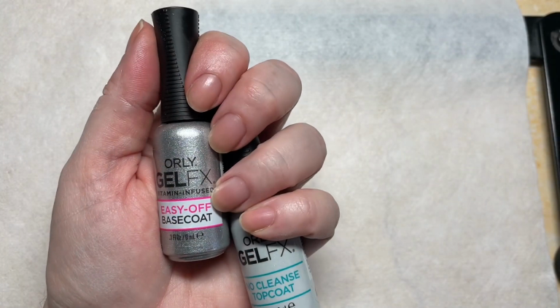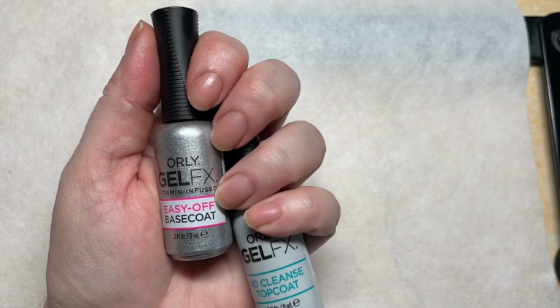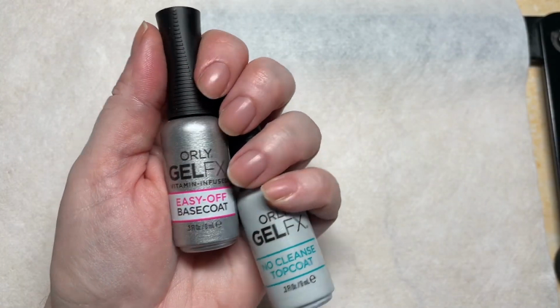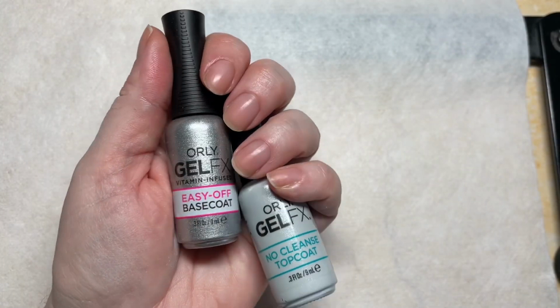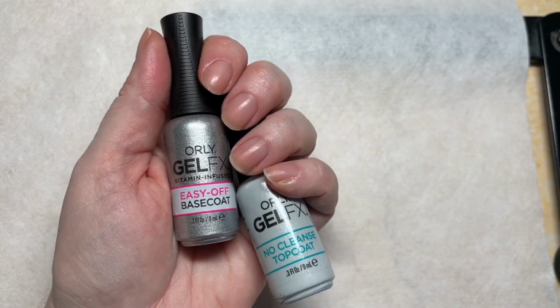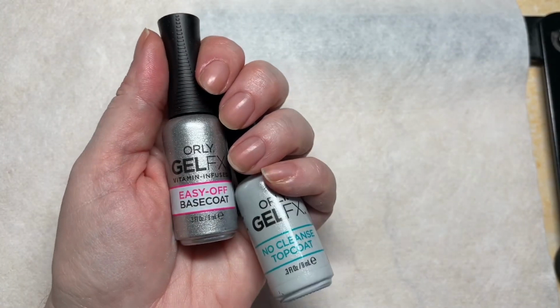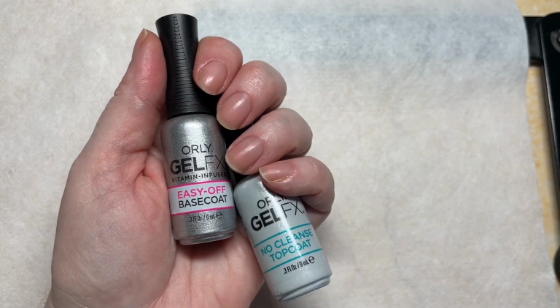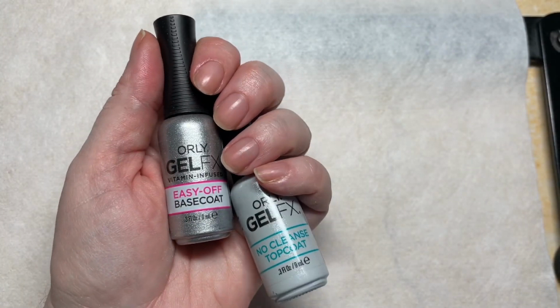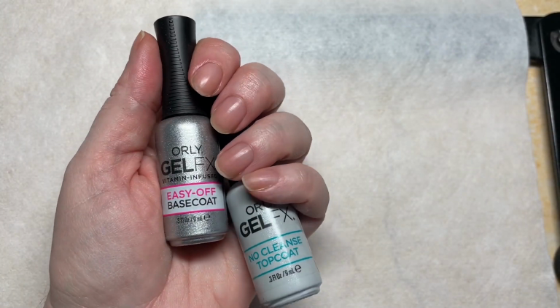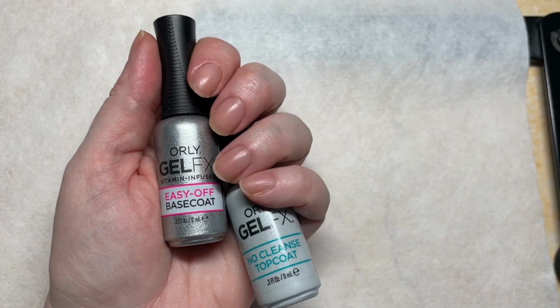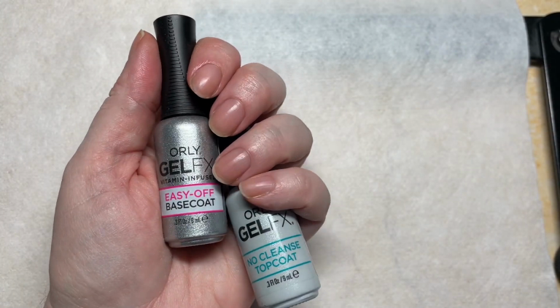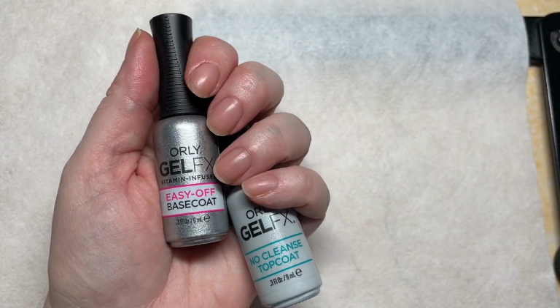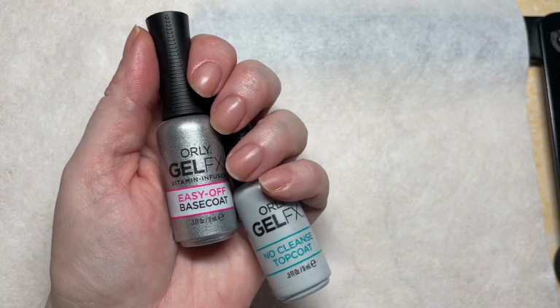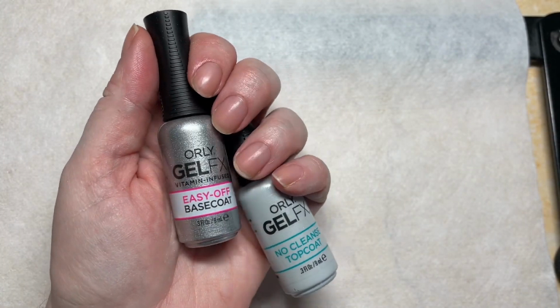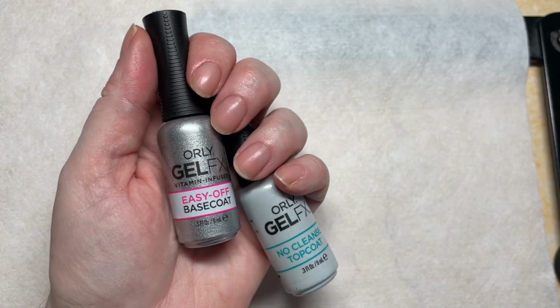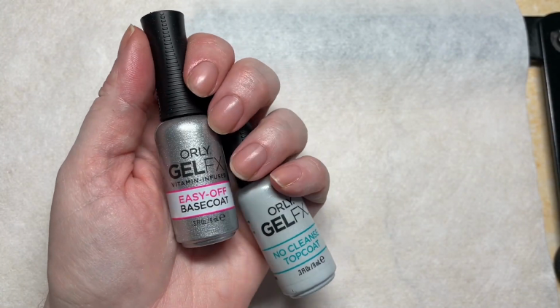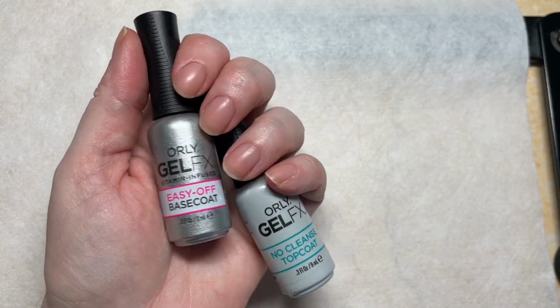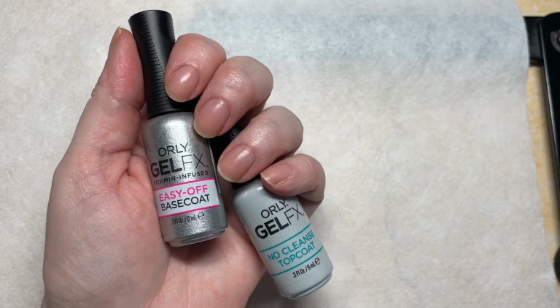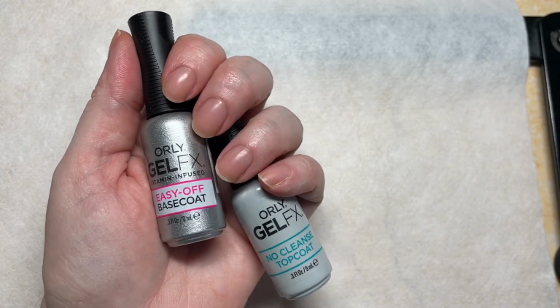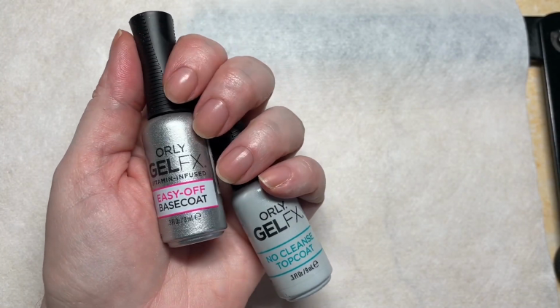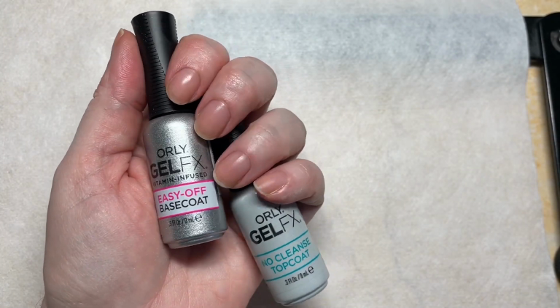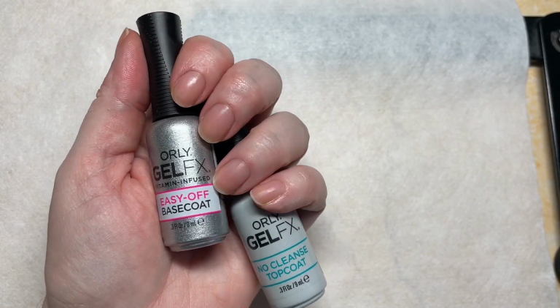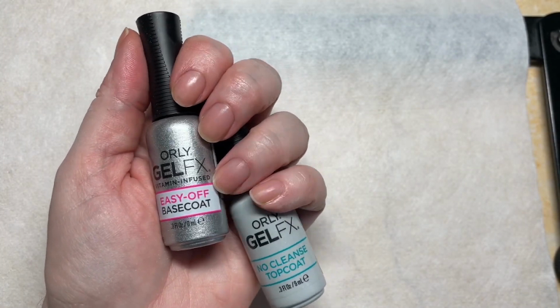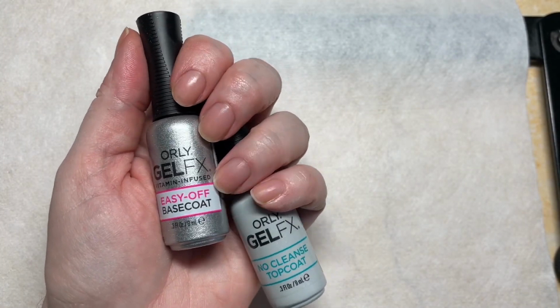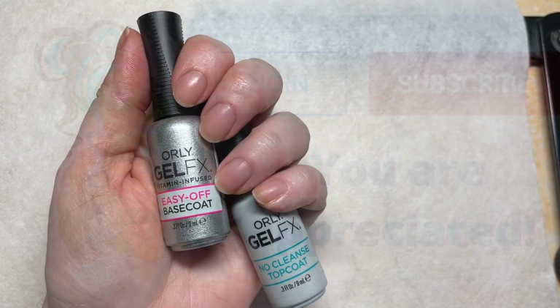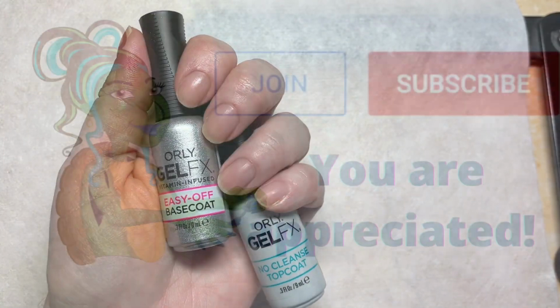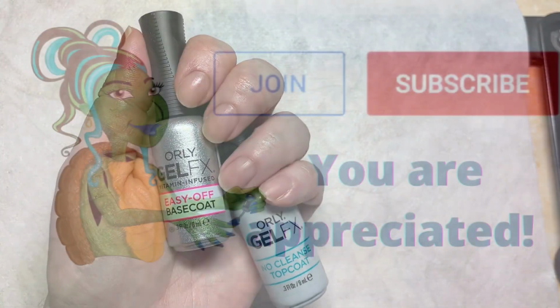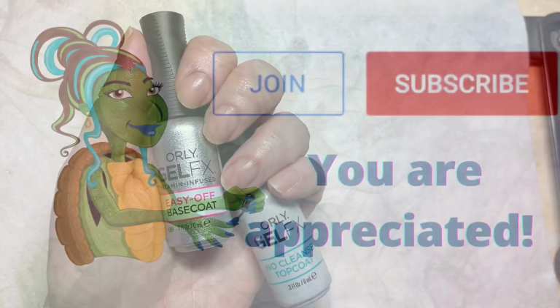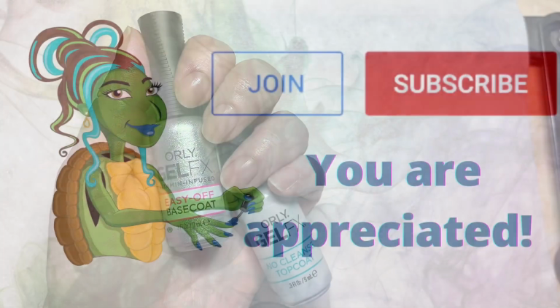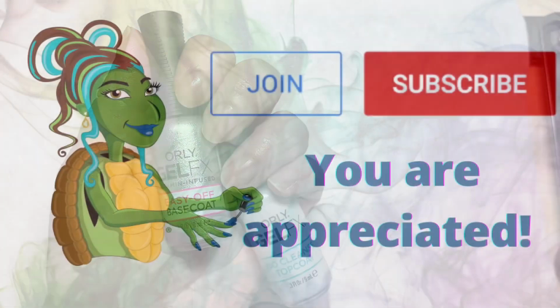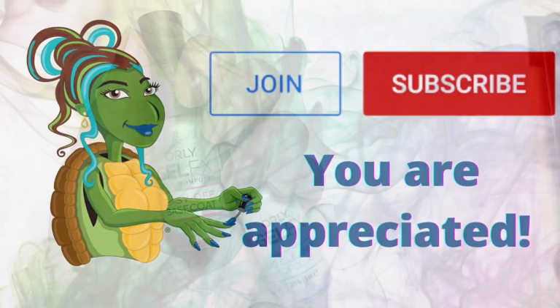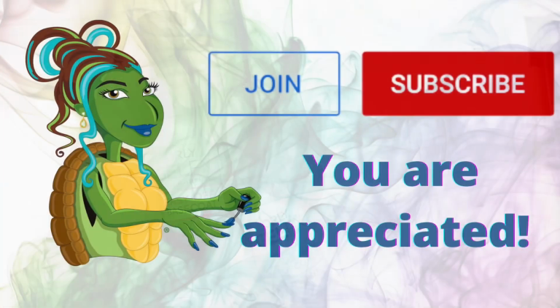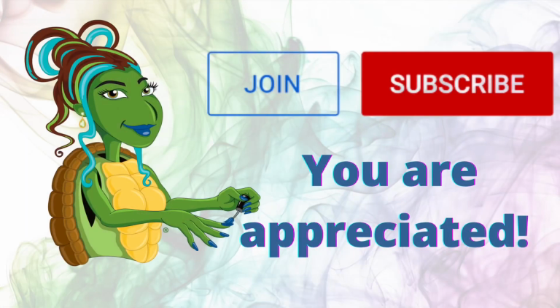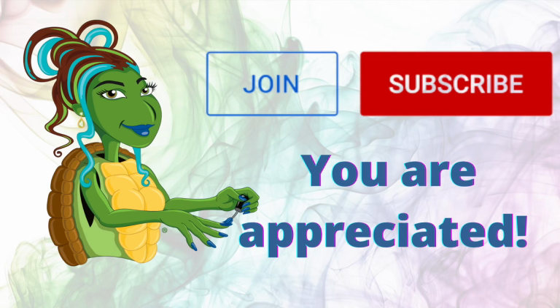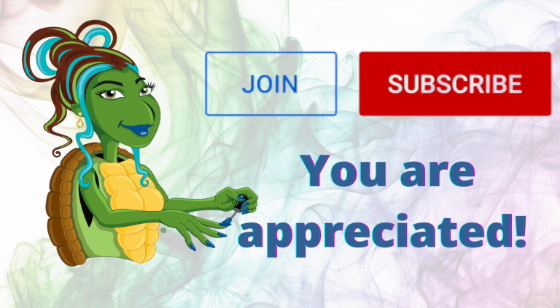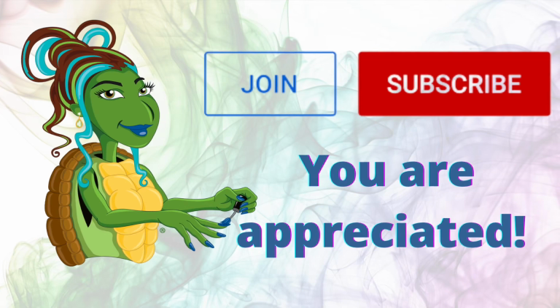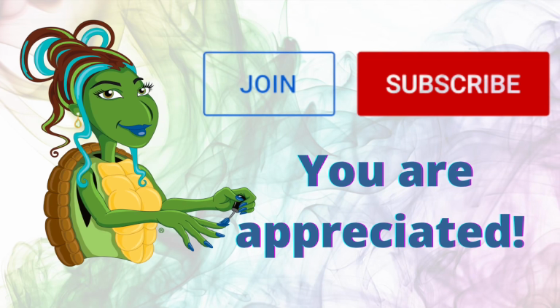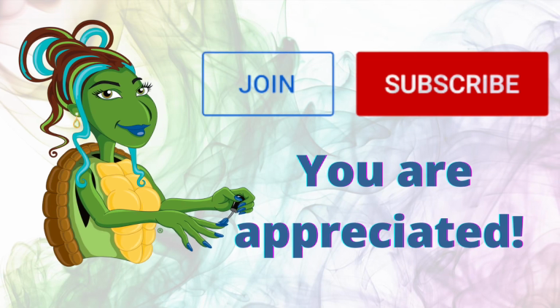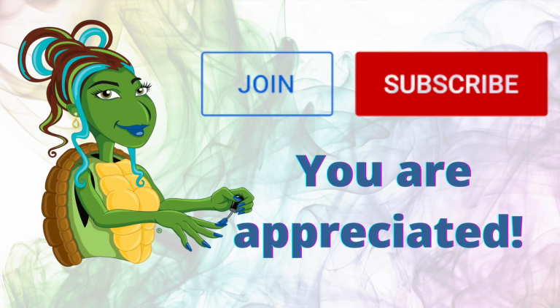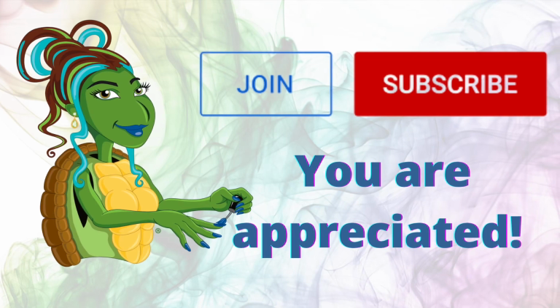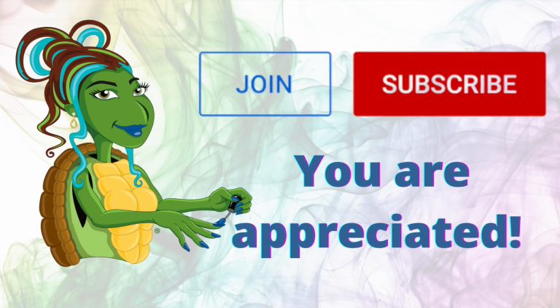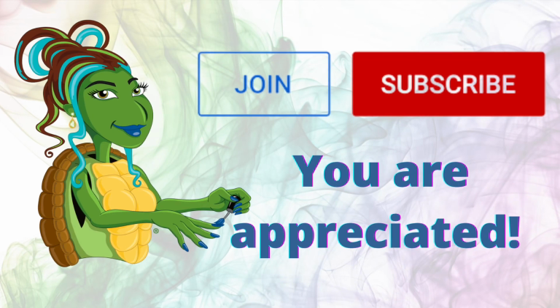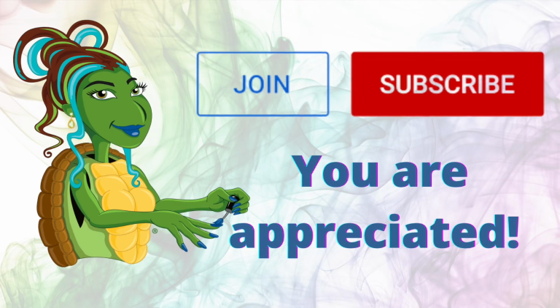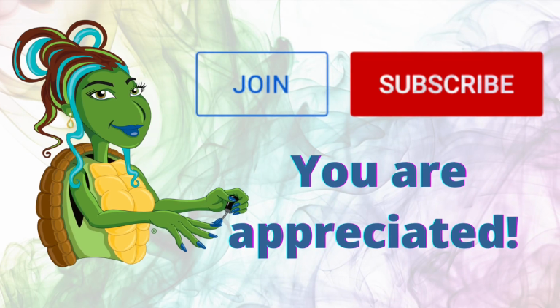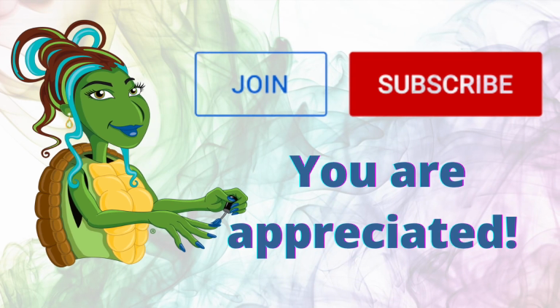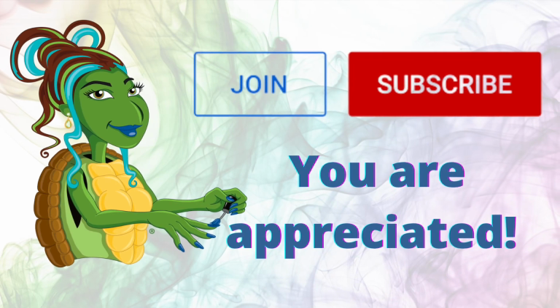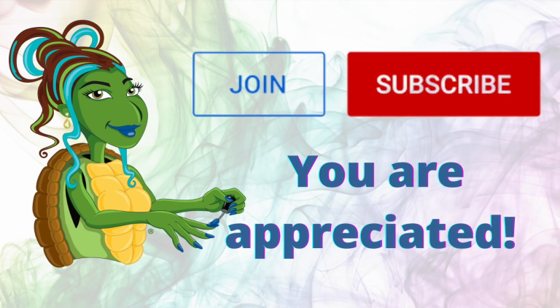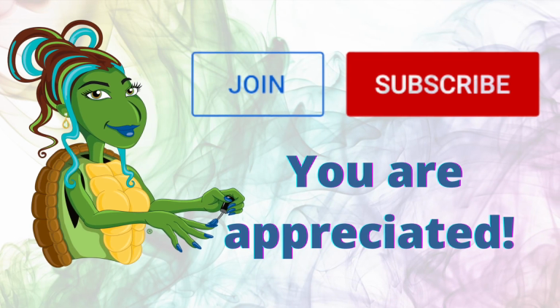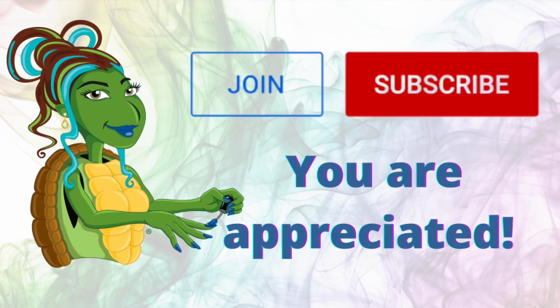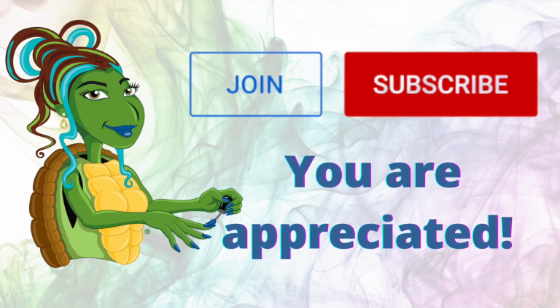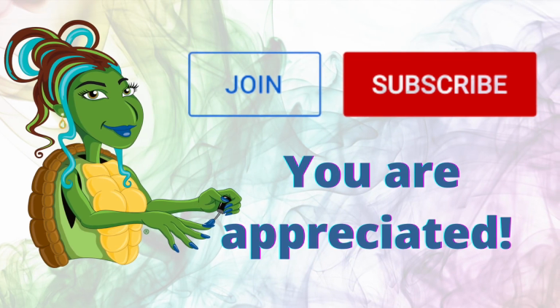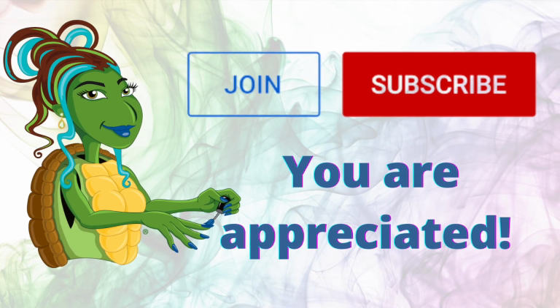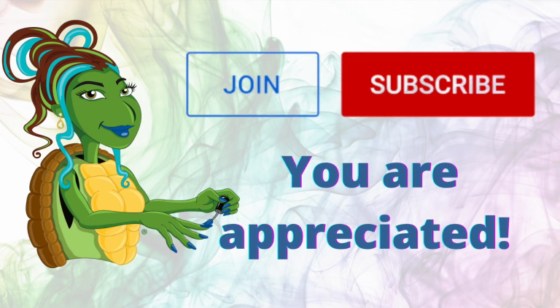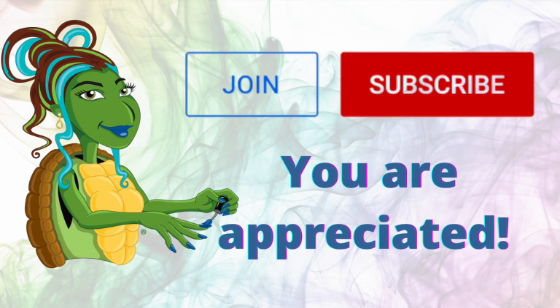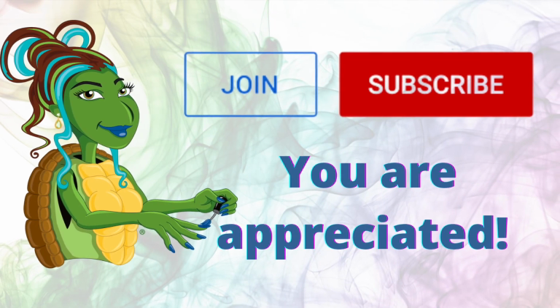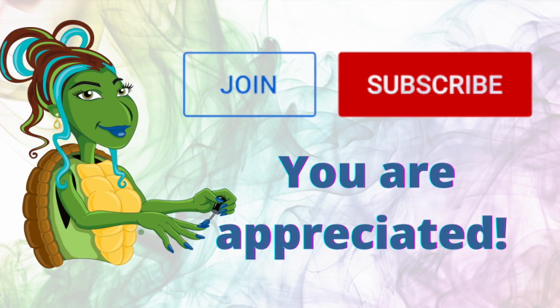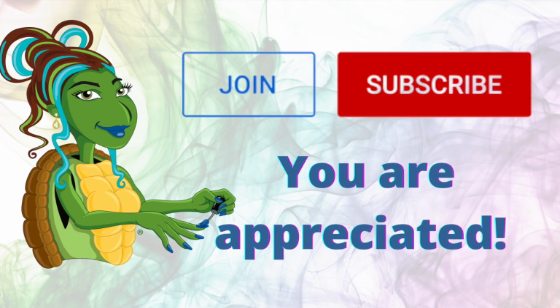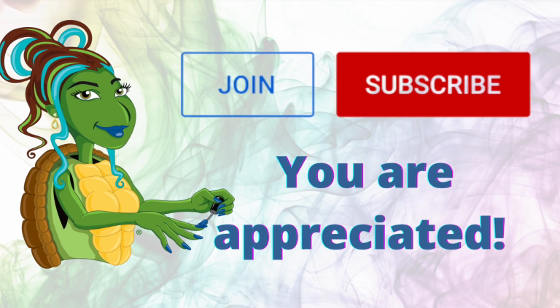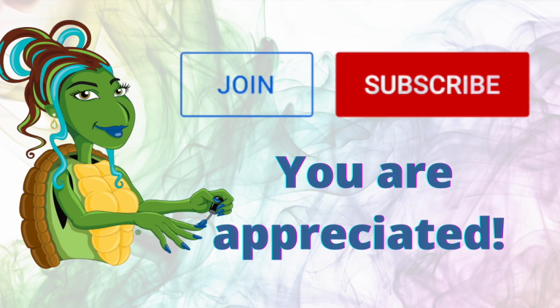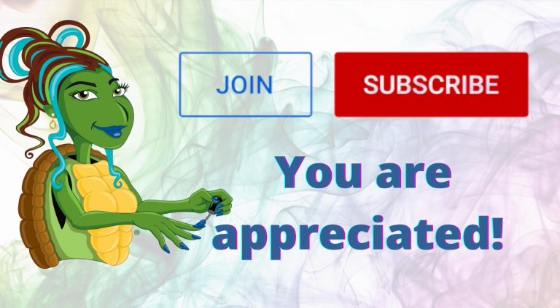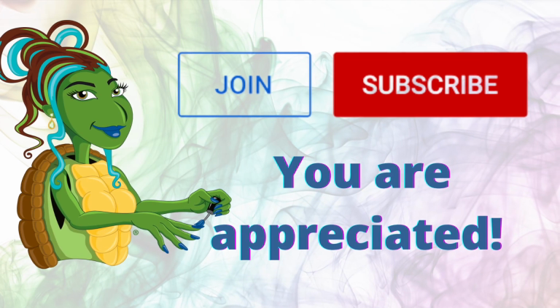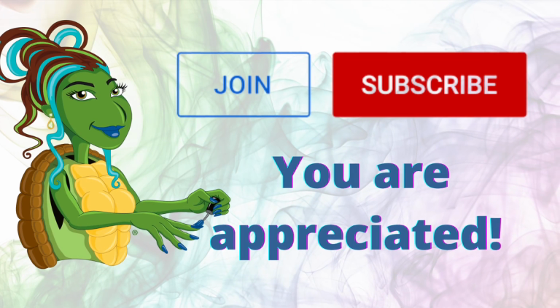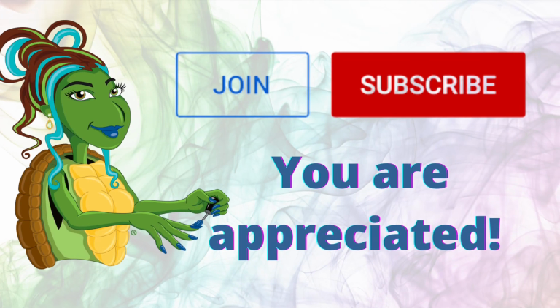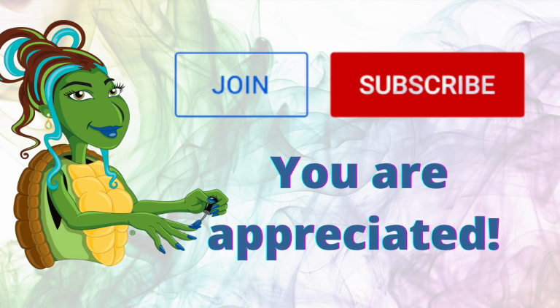I'm going to give this product a Fingernail Fixer stamp of approval. Thanks for joining me and I'll see you next time.